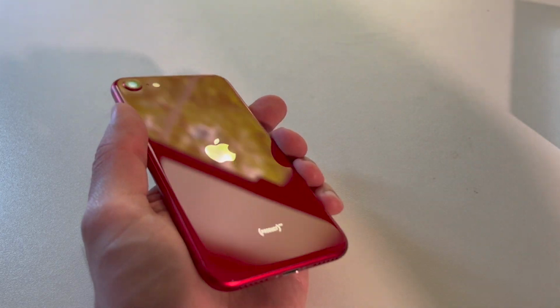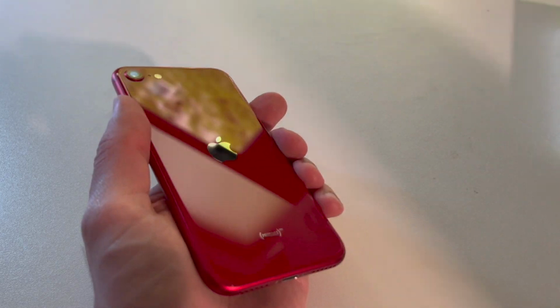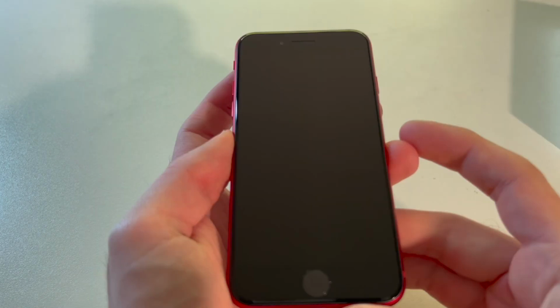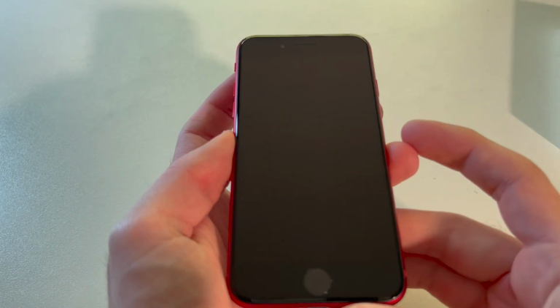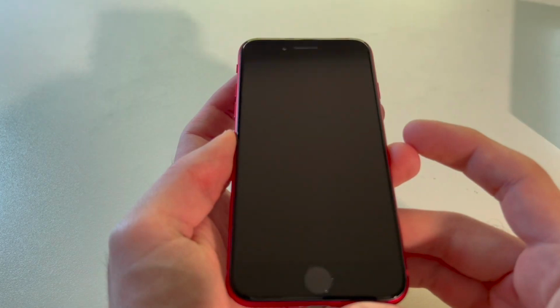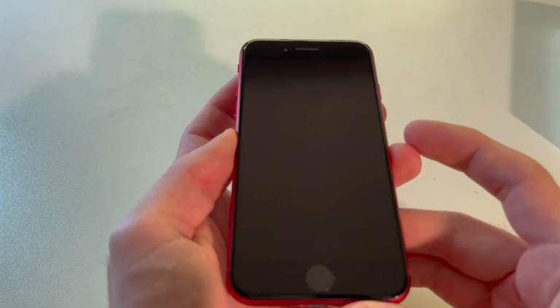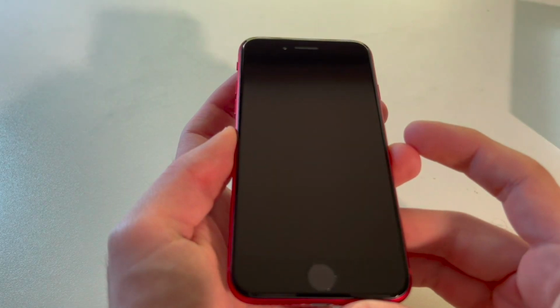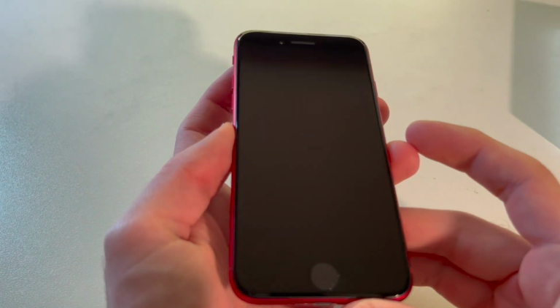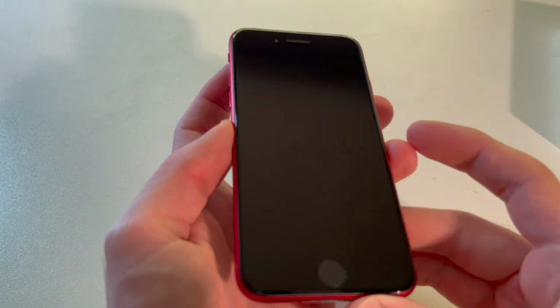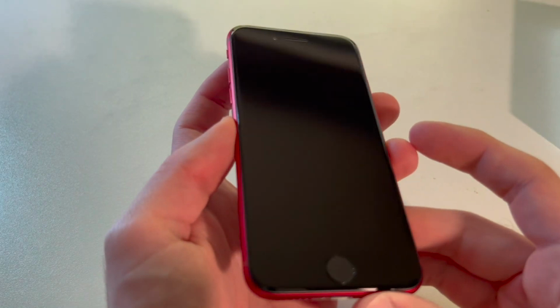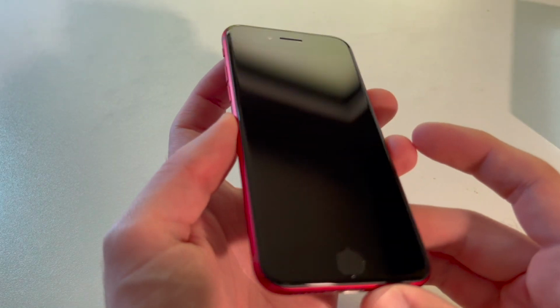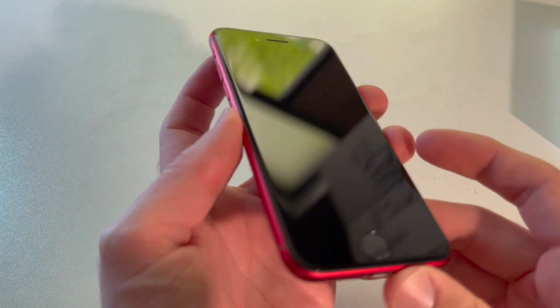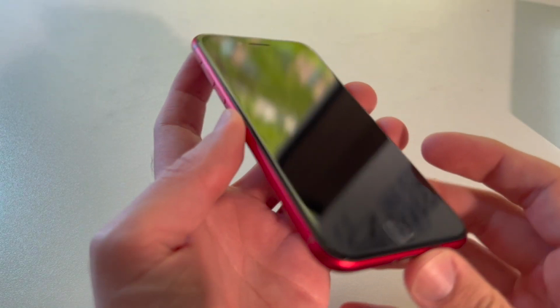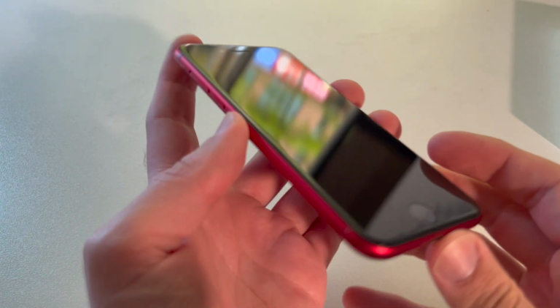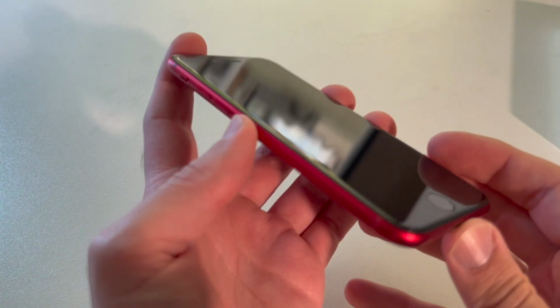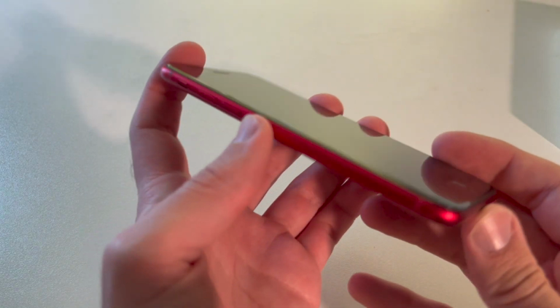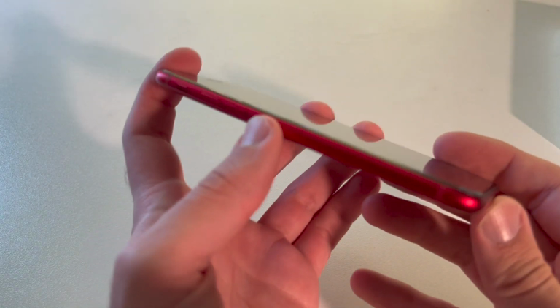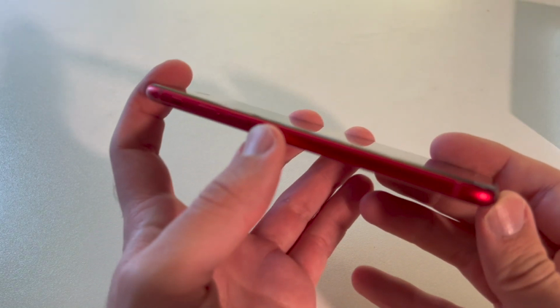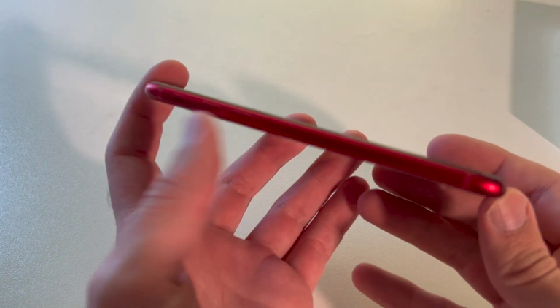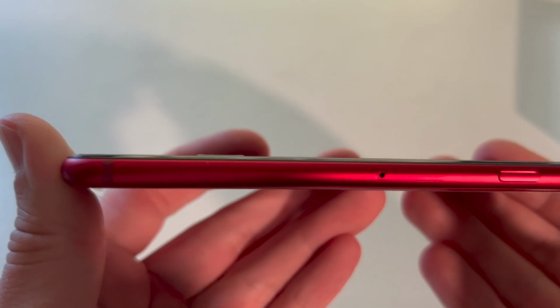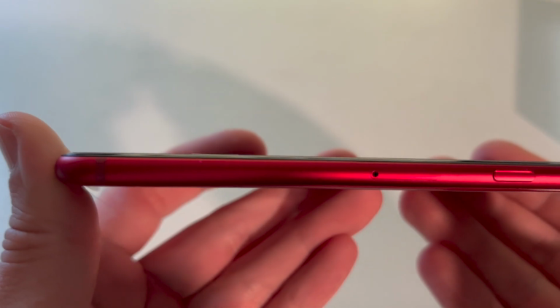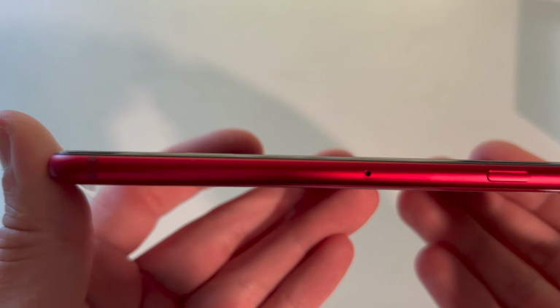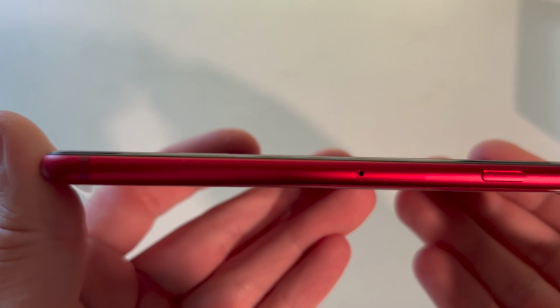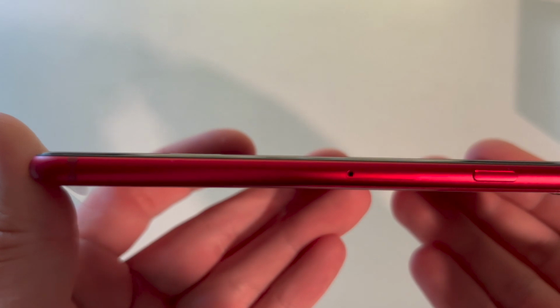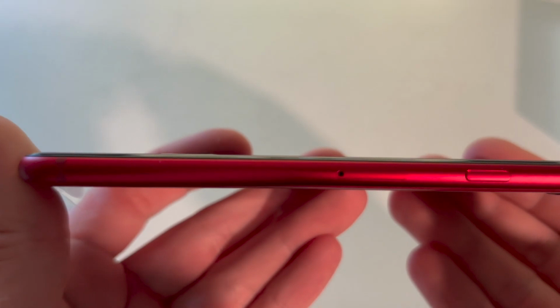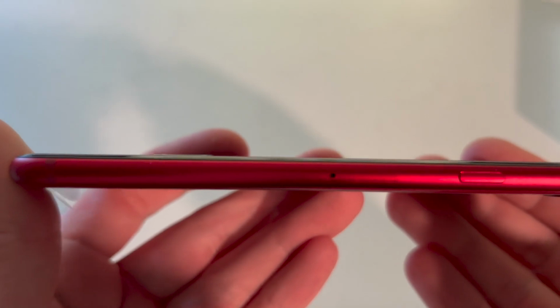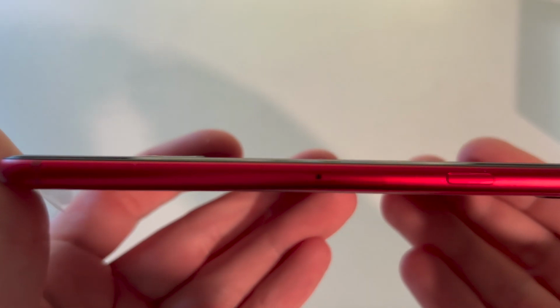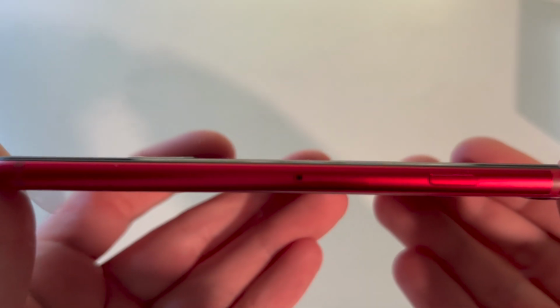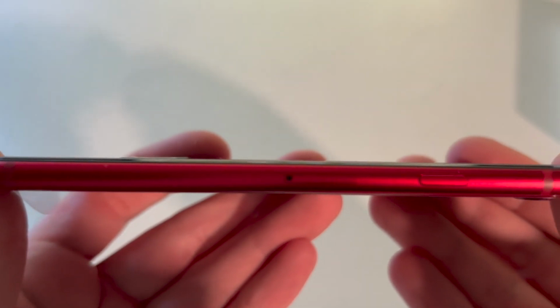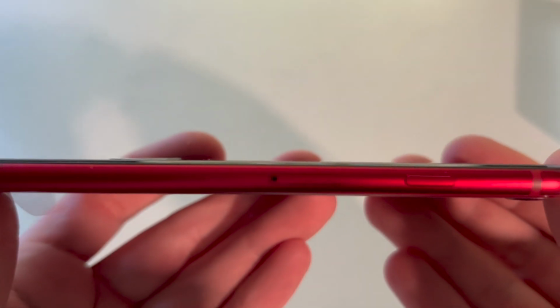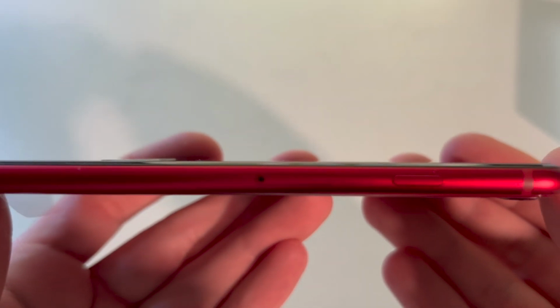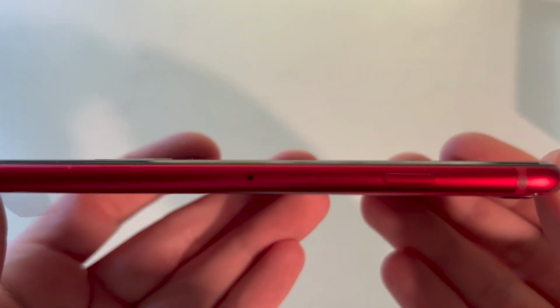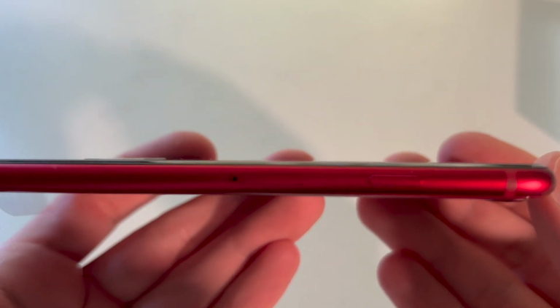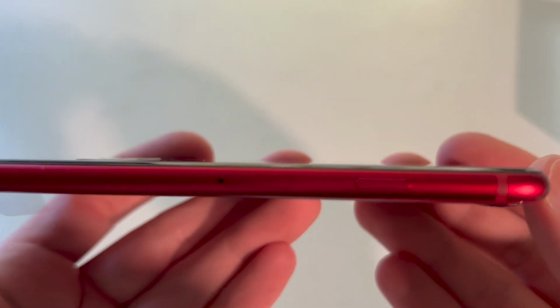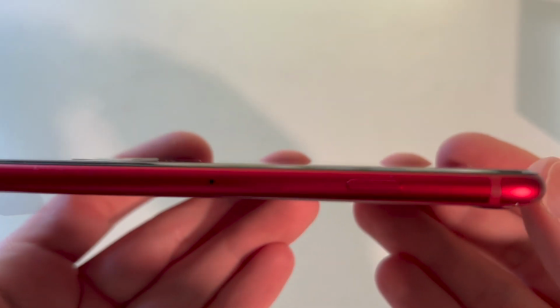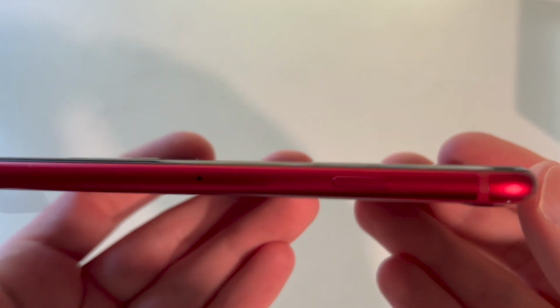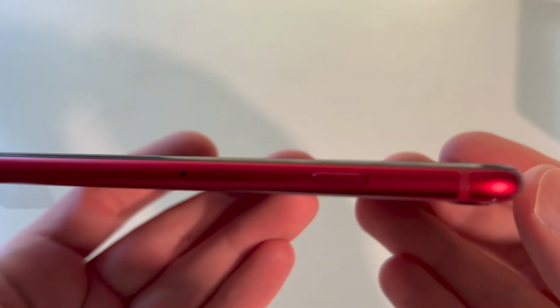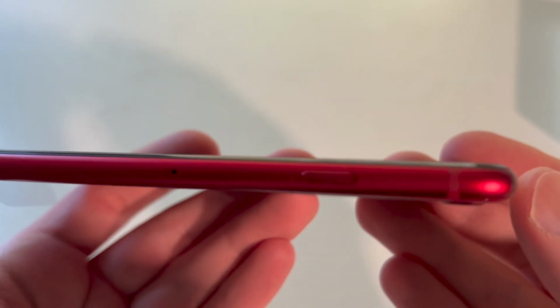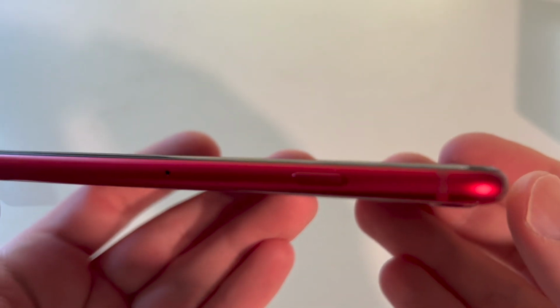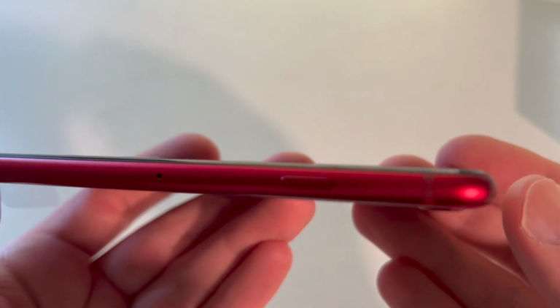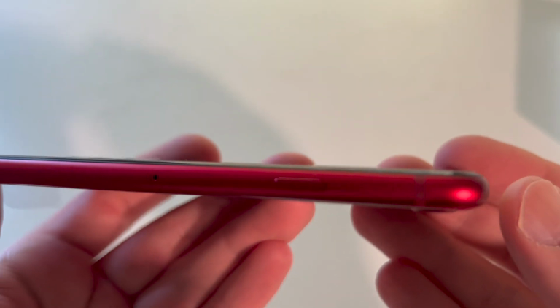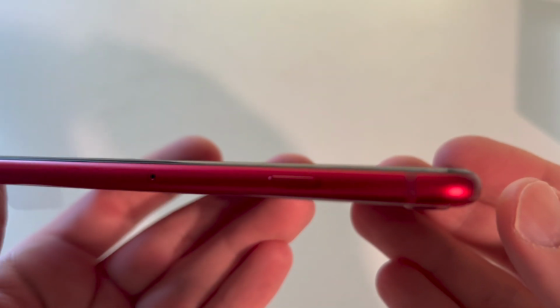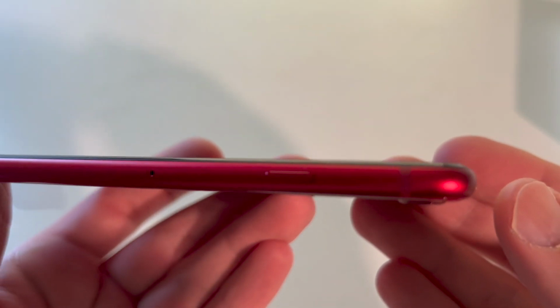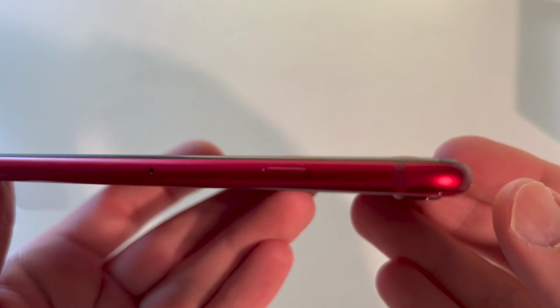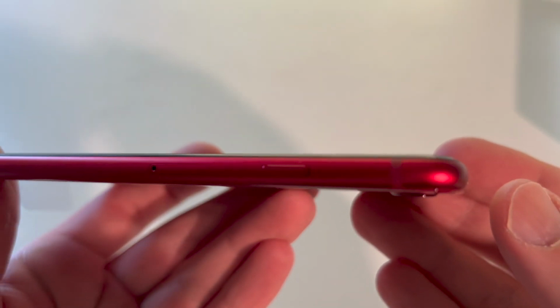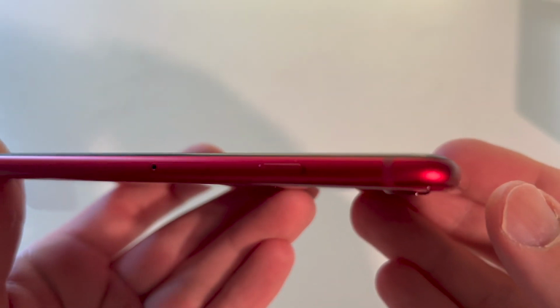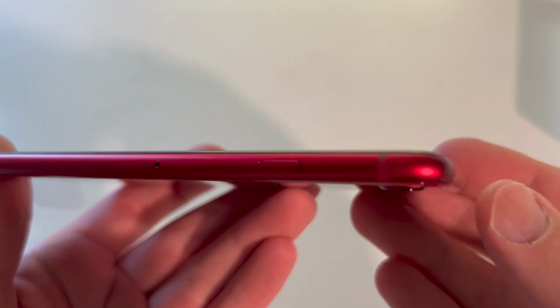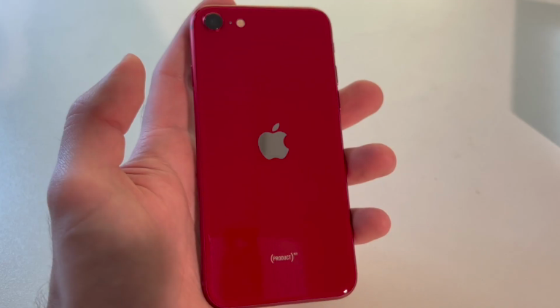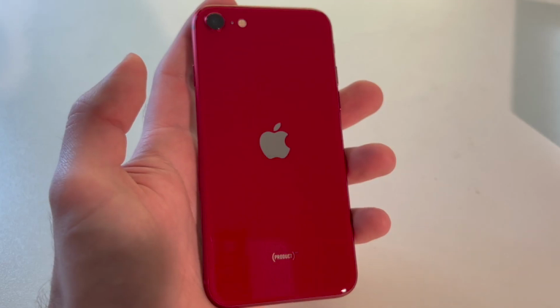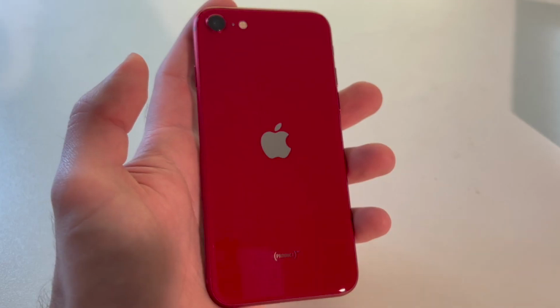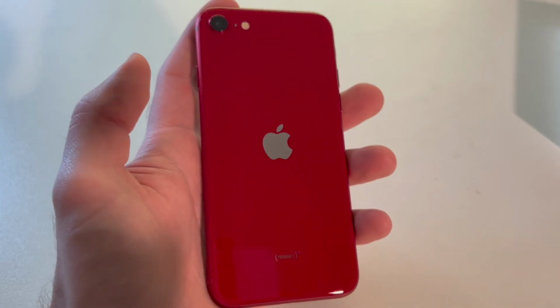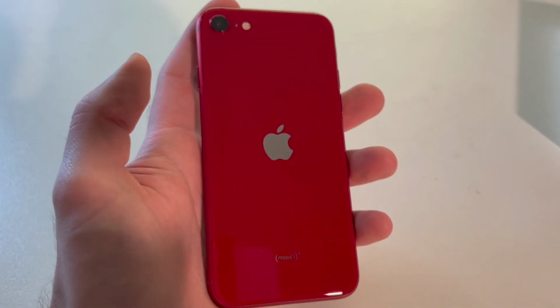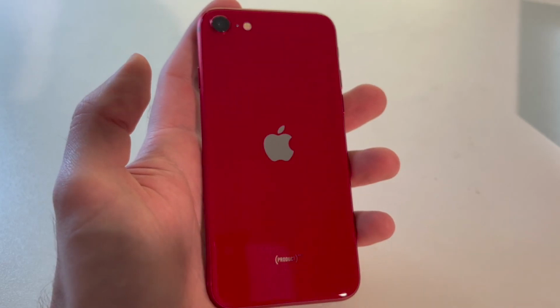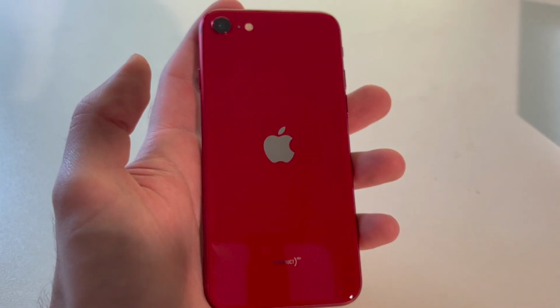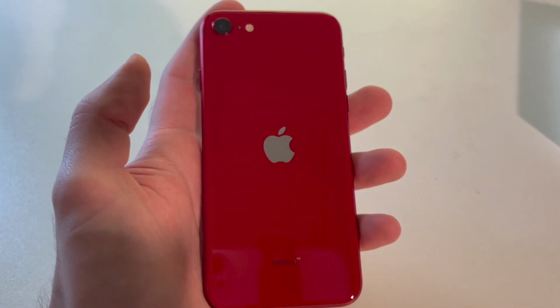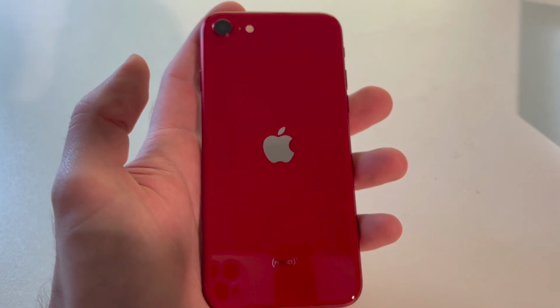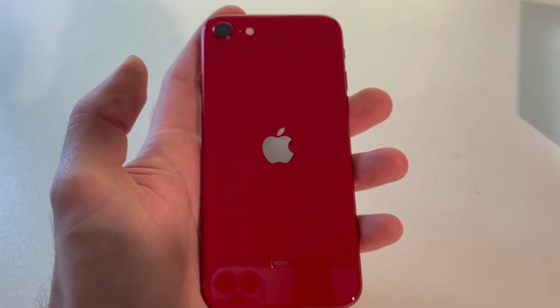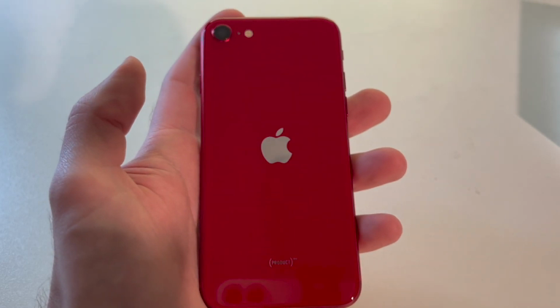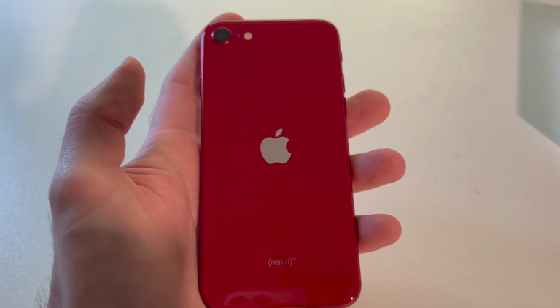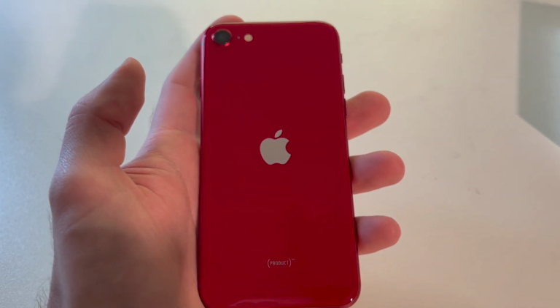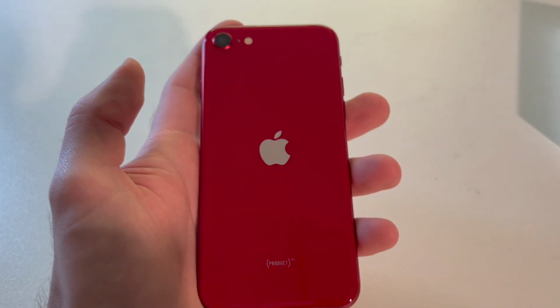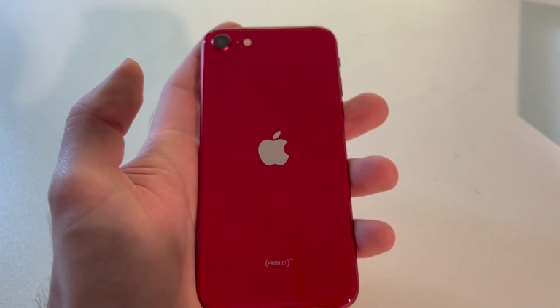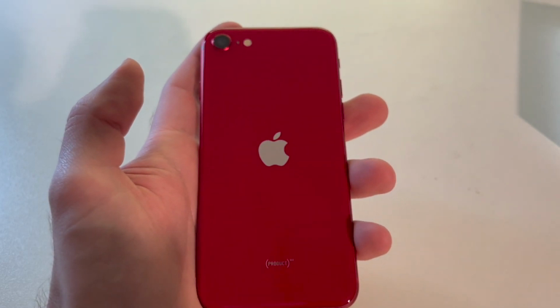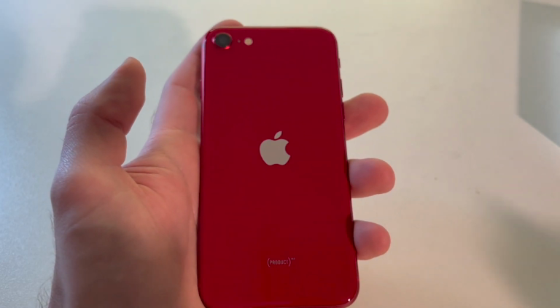The iPhone SE 2022 is way lighter than the models that I'm used to. This thing is only 144 grams.